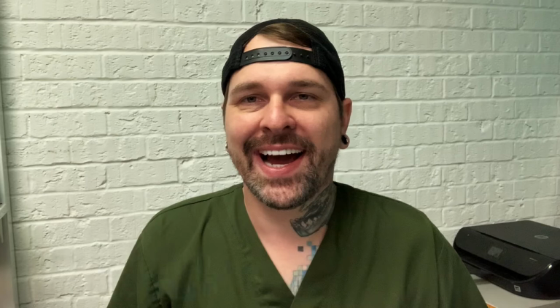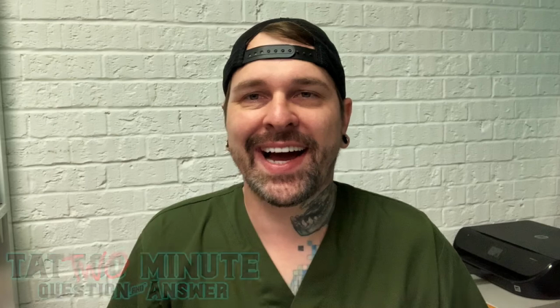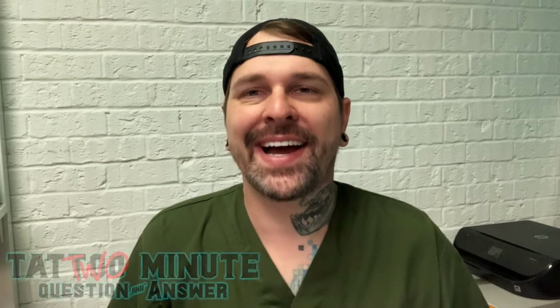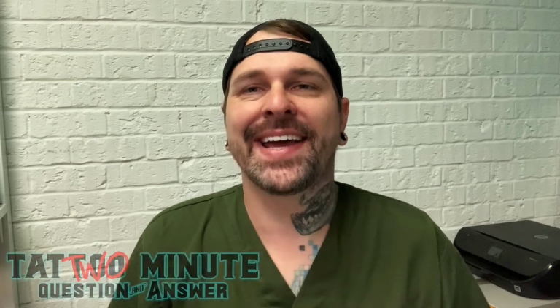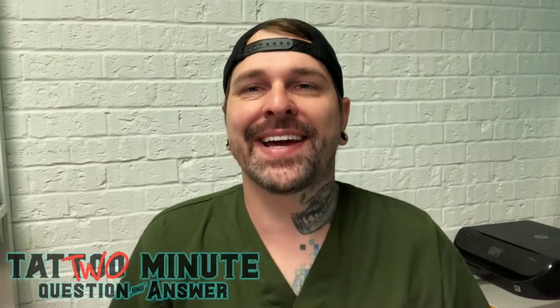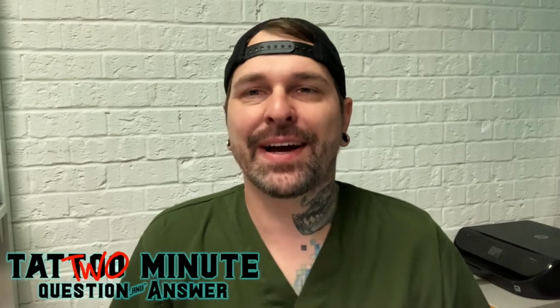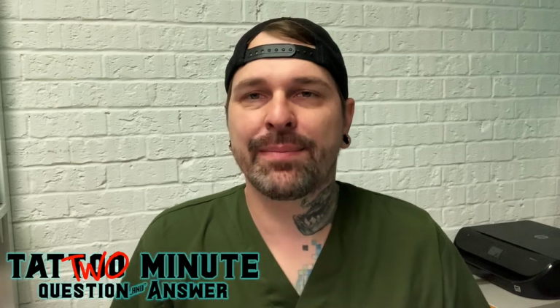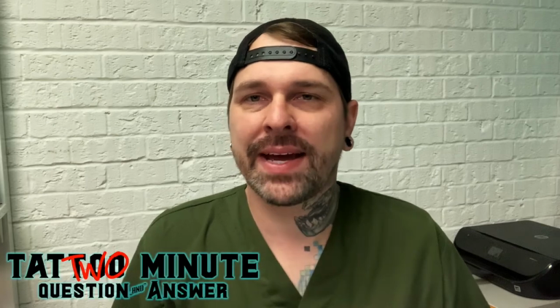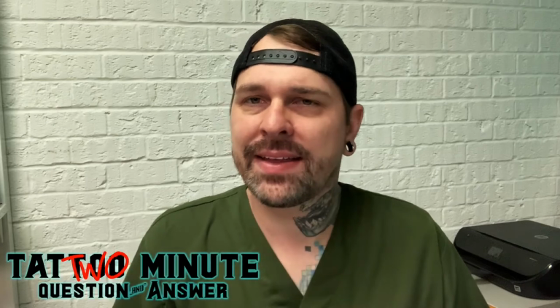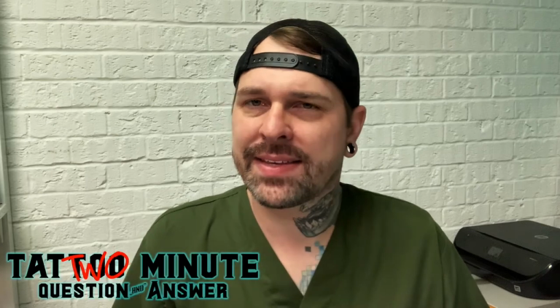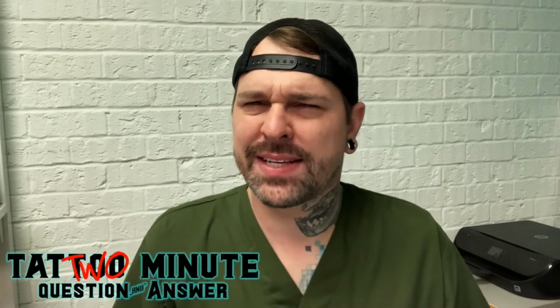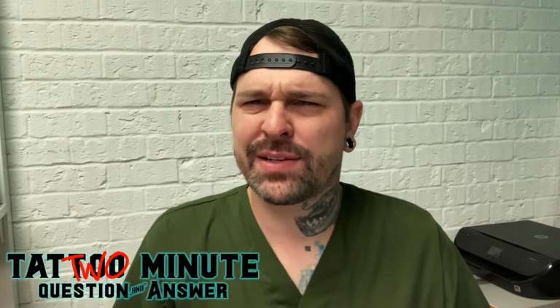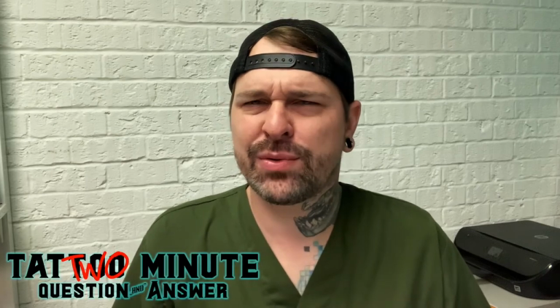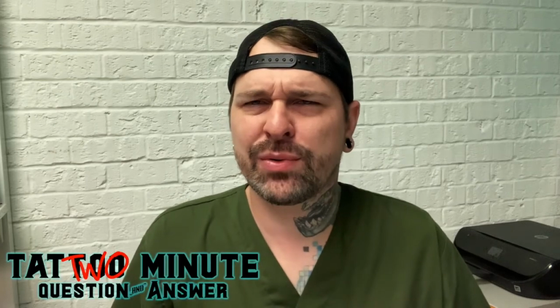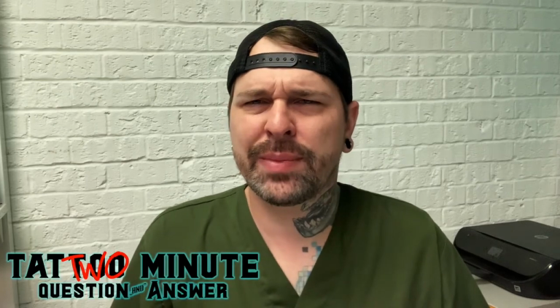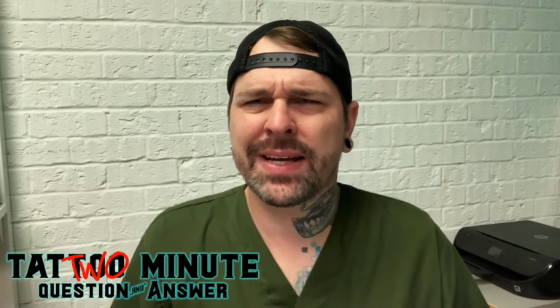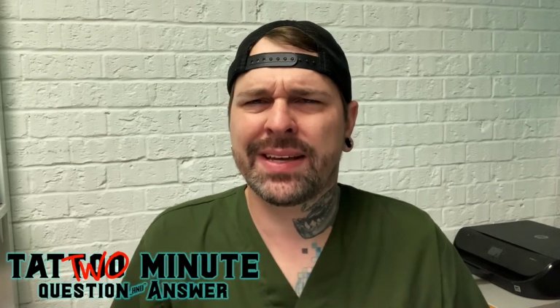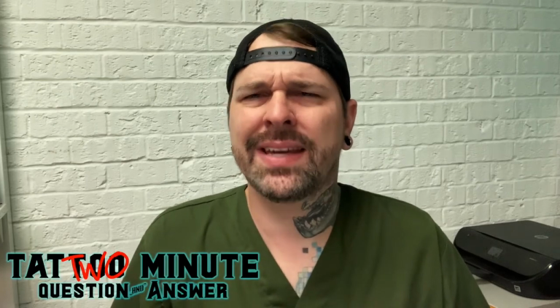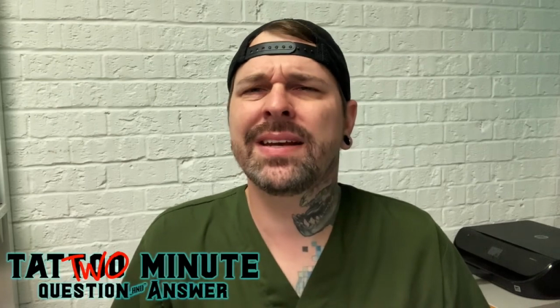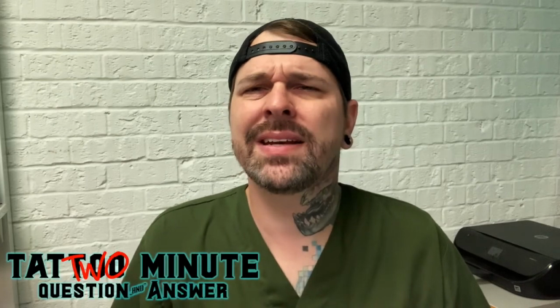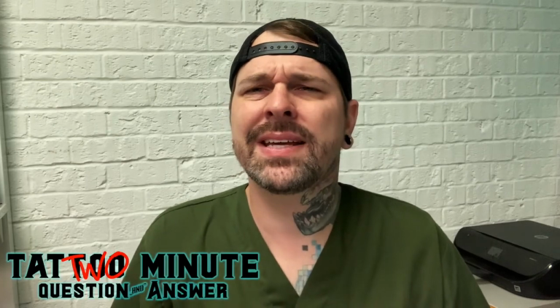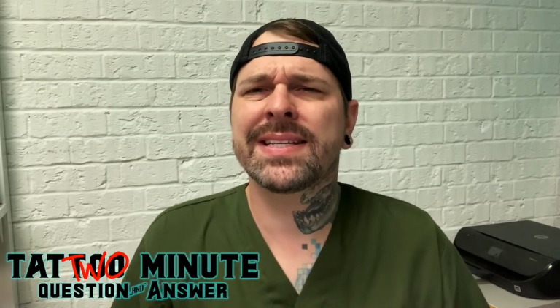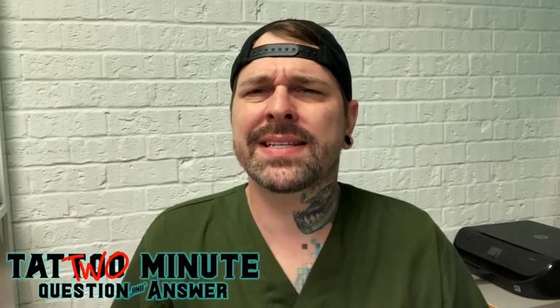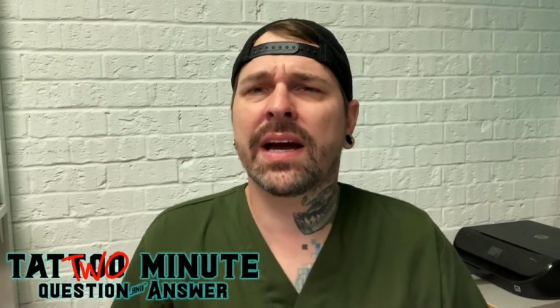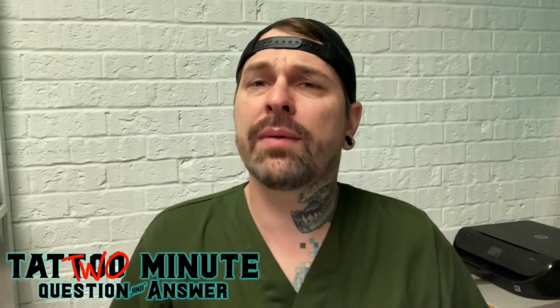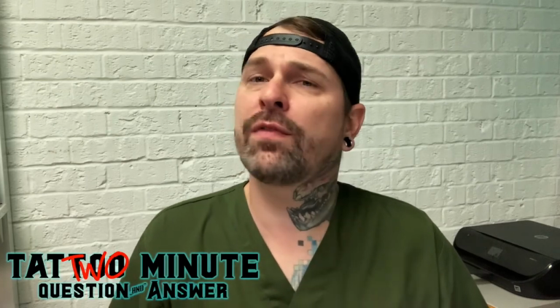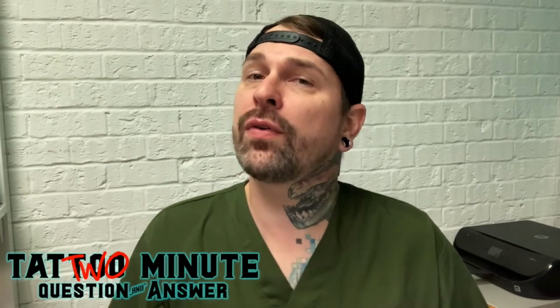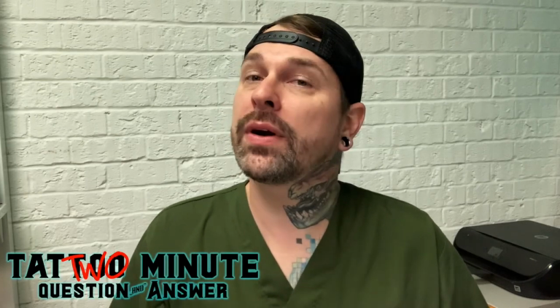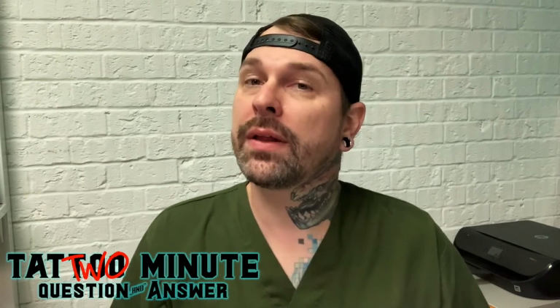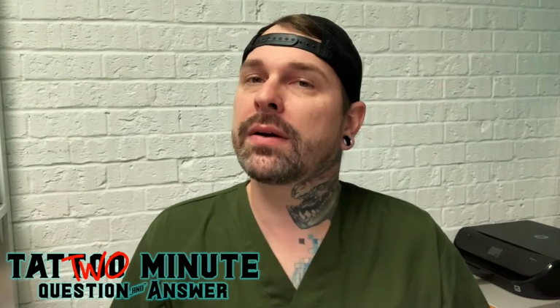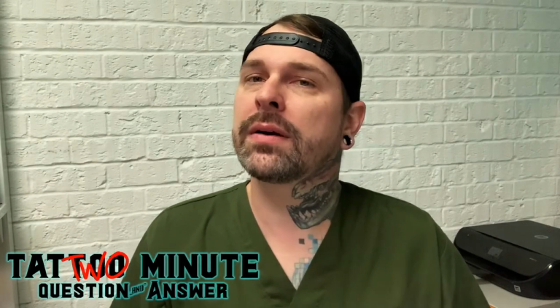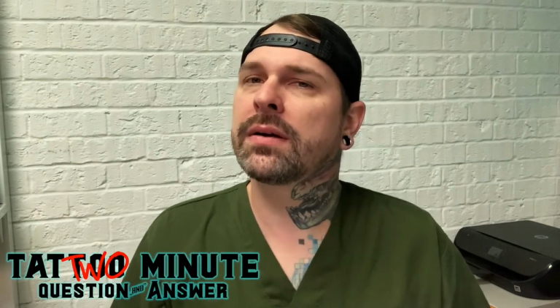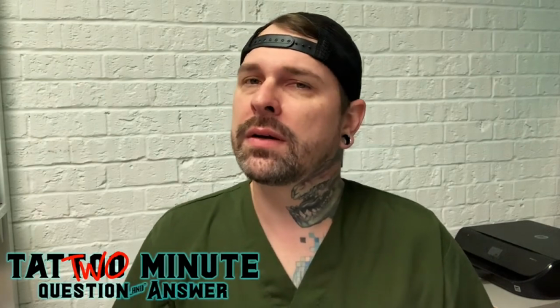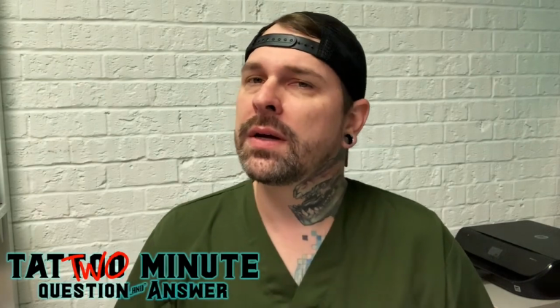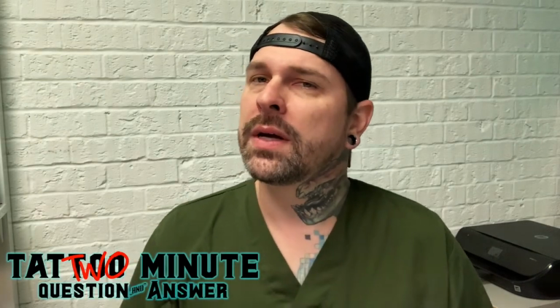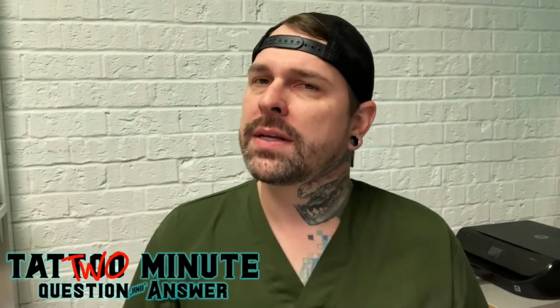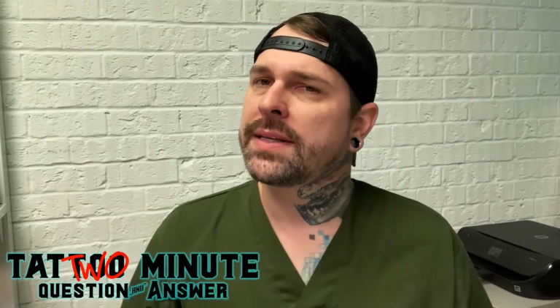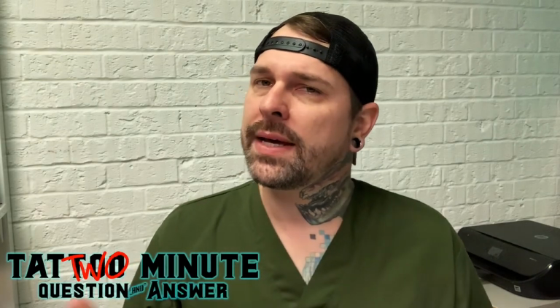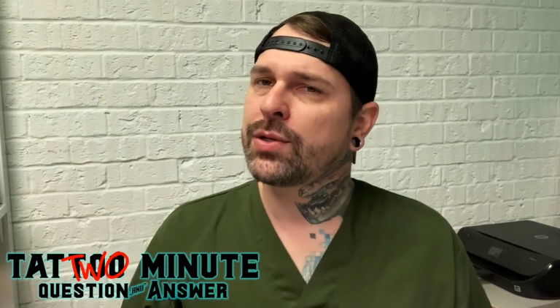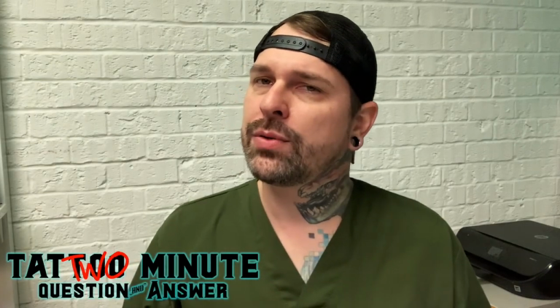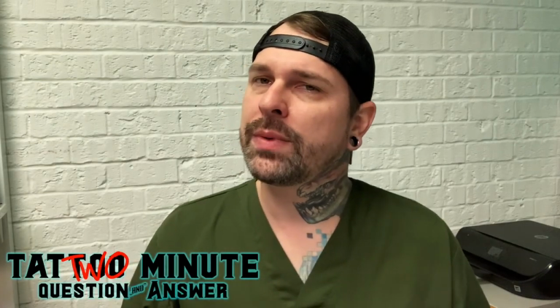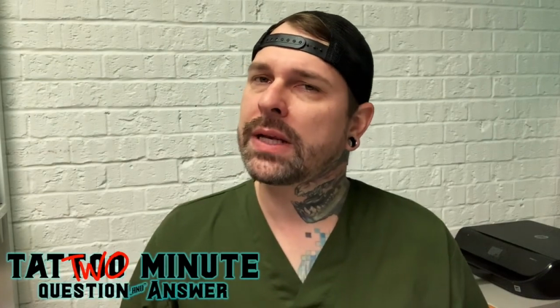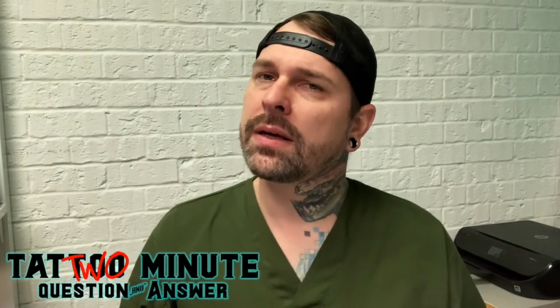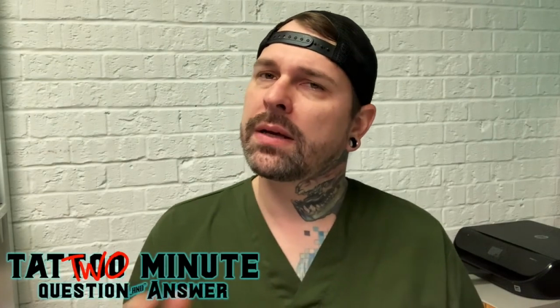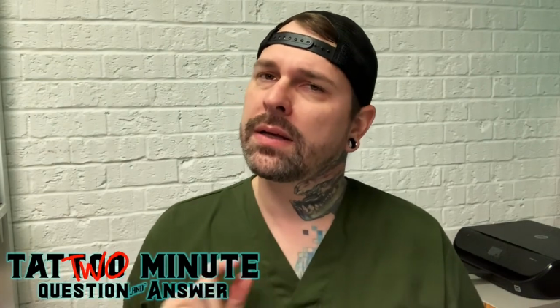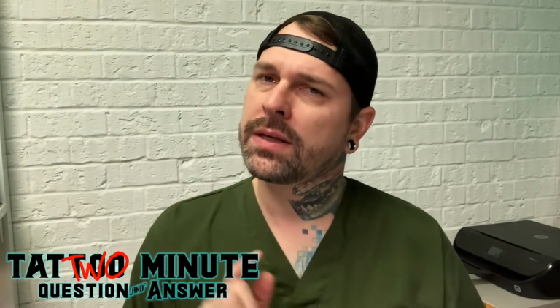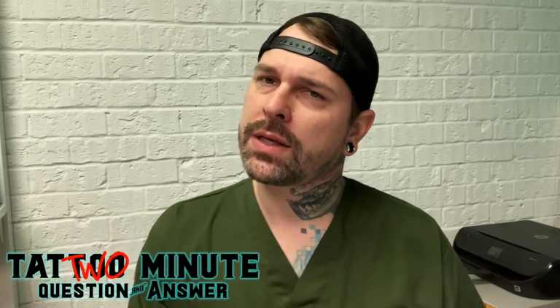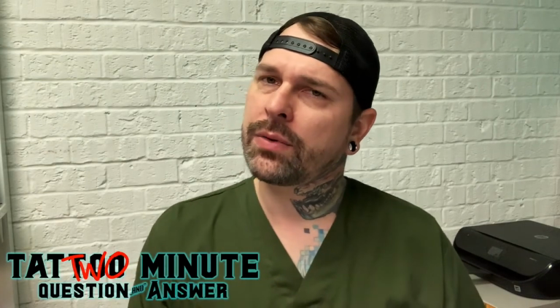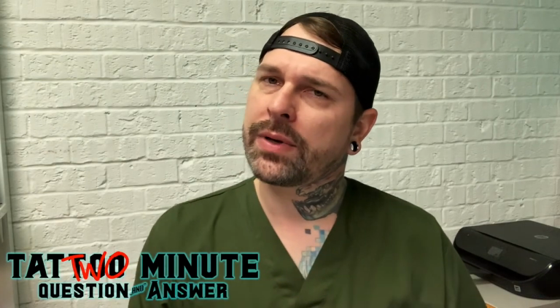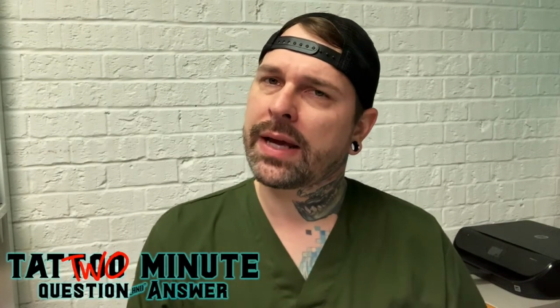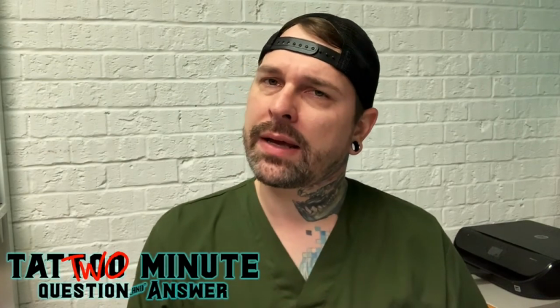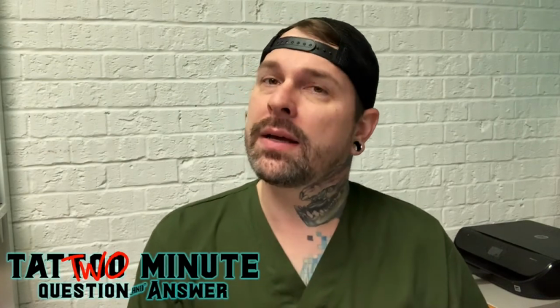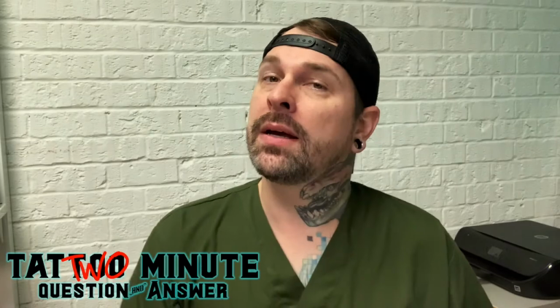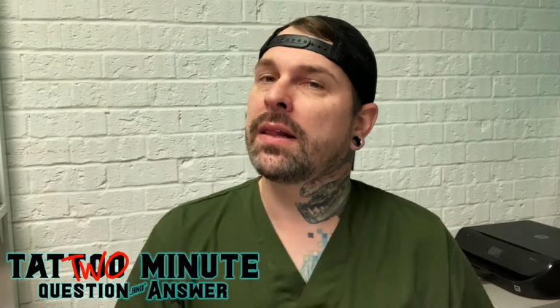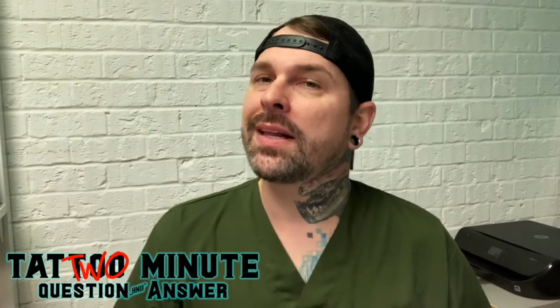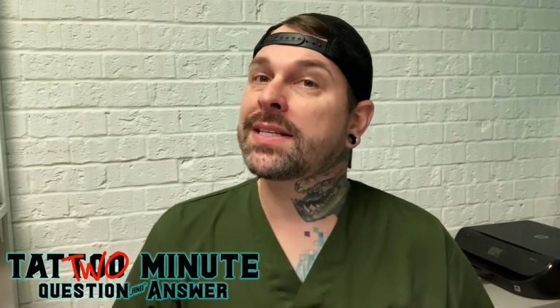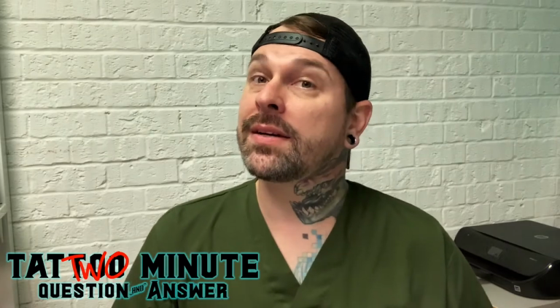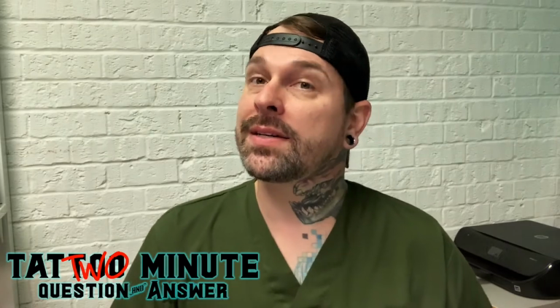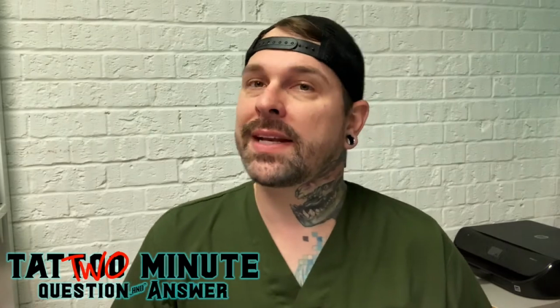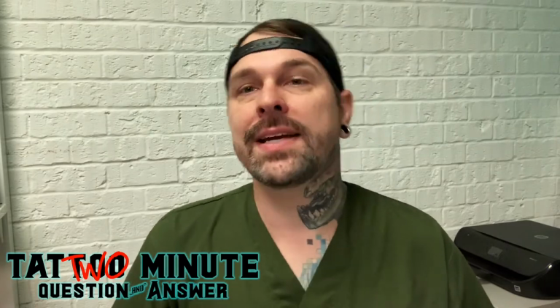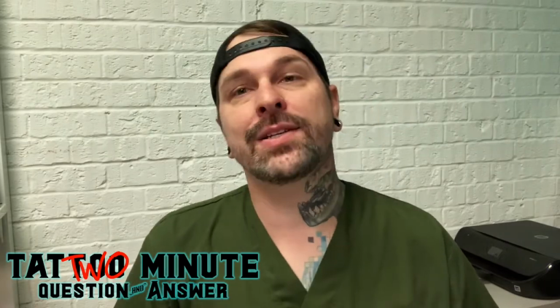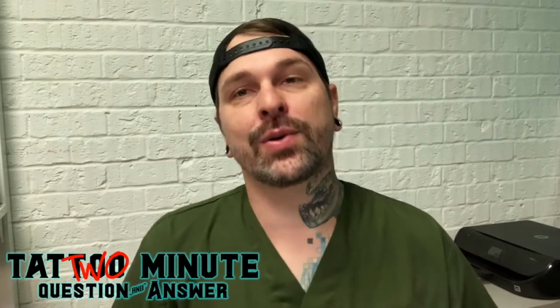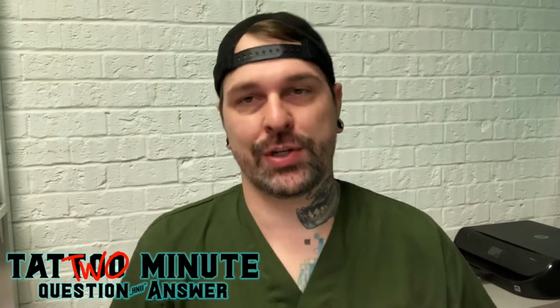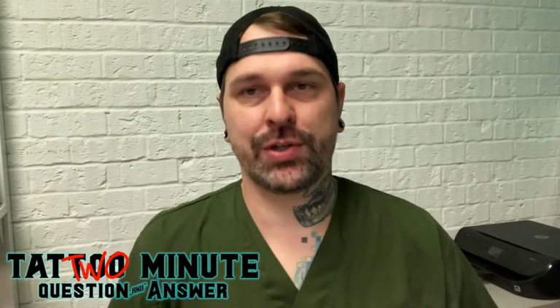Hi, I'm Matt, the Tattoo Robot, and it's time for another Tattoo Minute Q&A. Let's hear today's question.